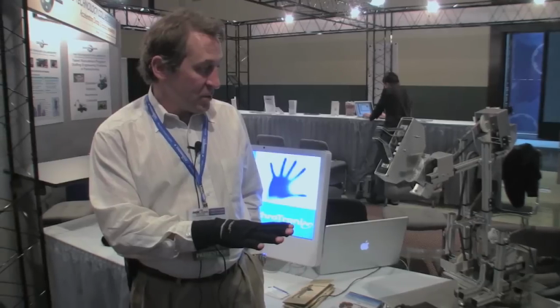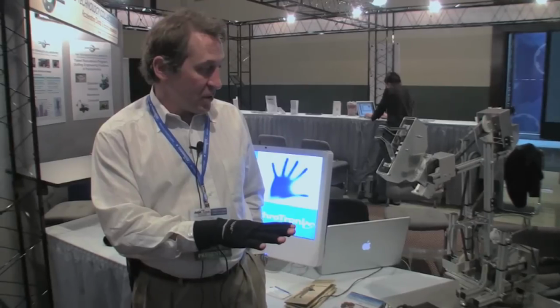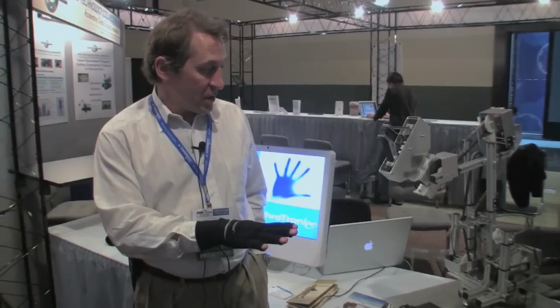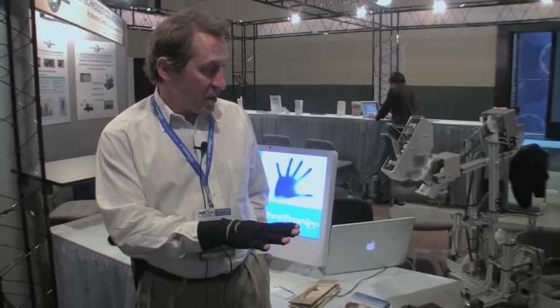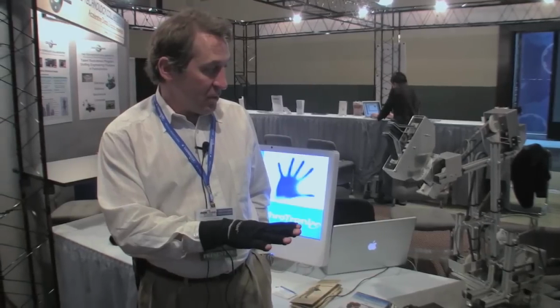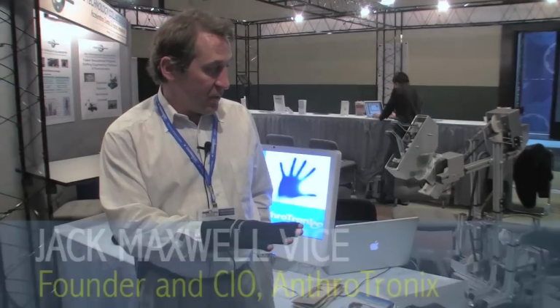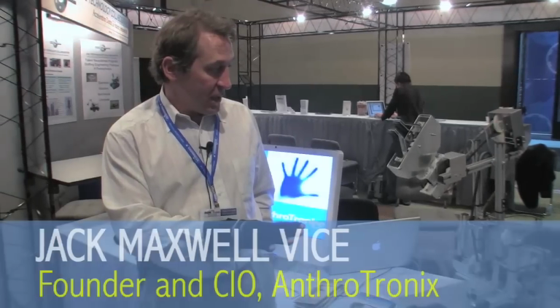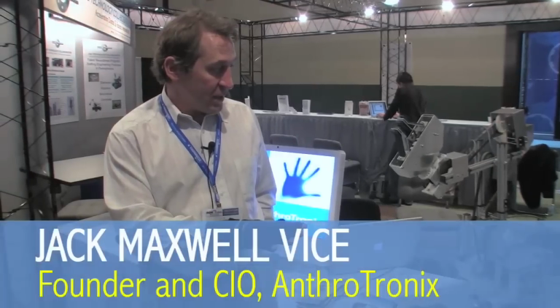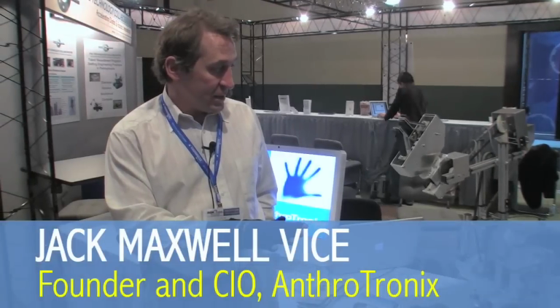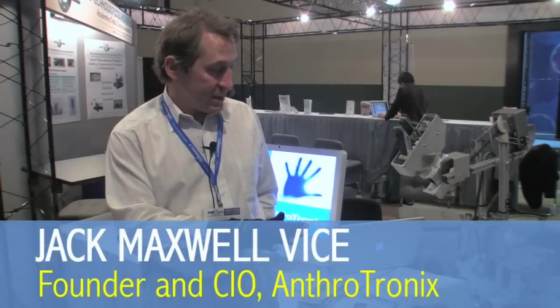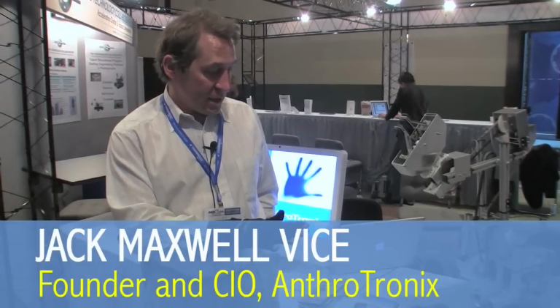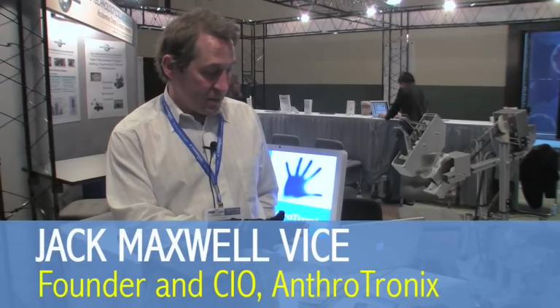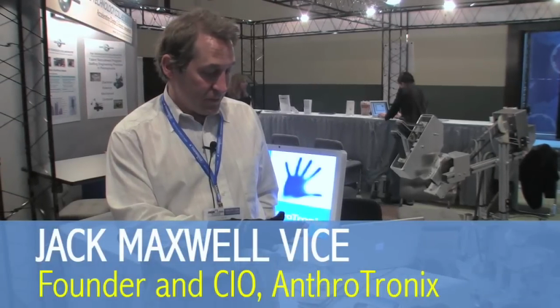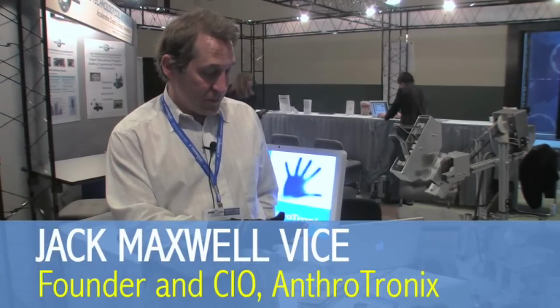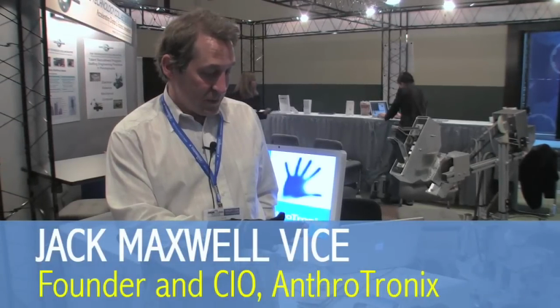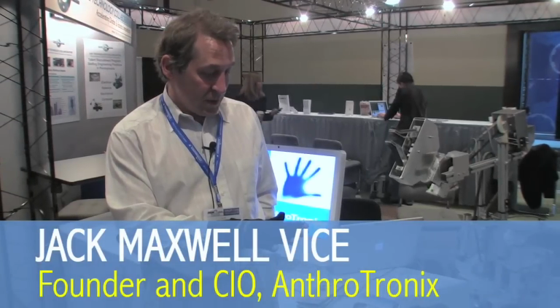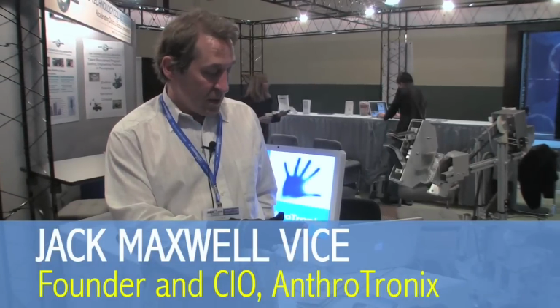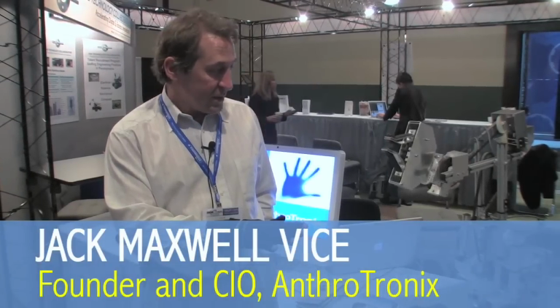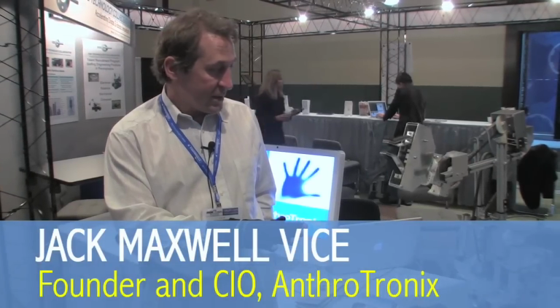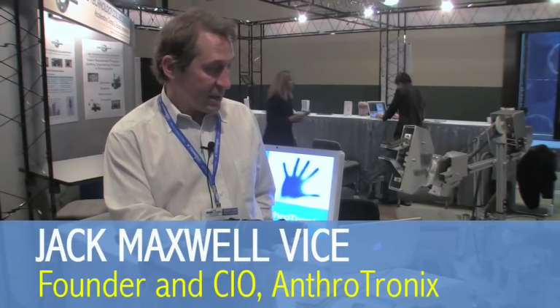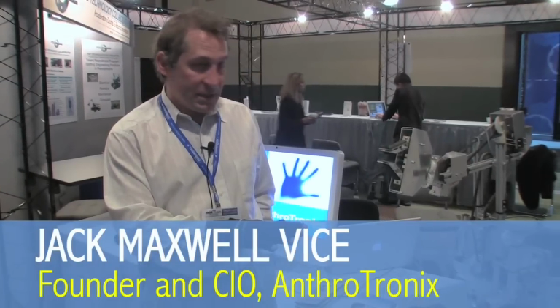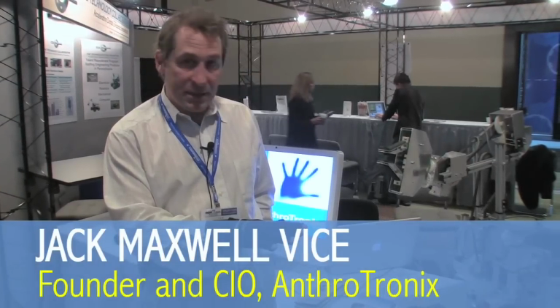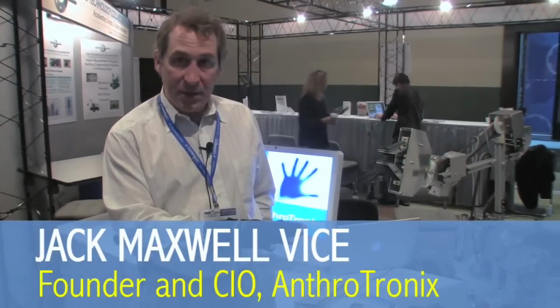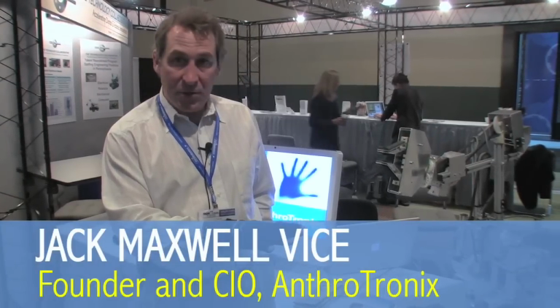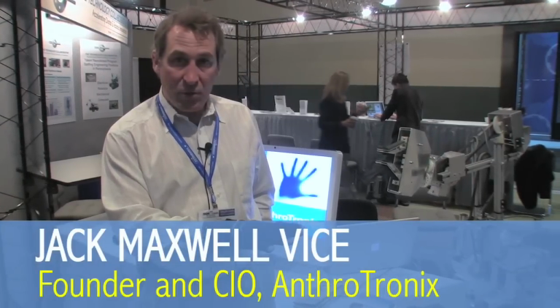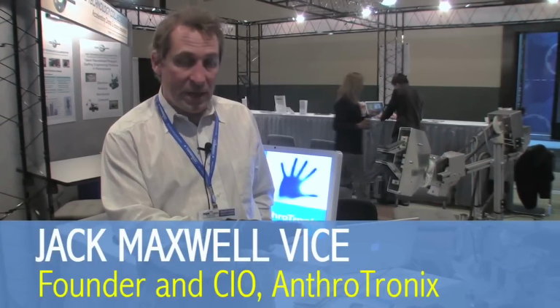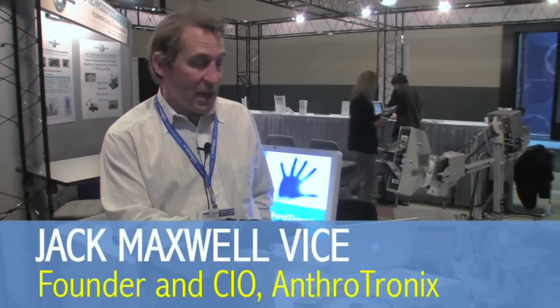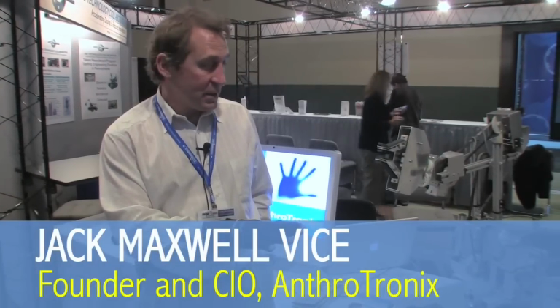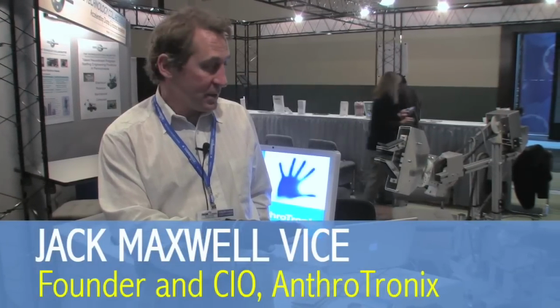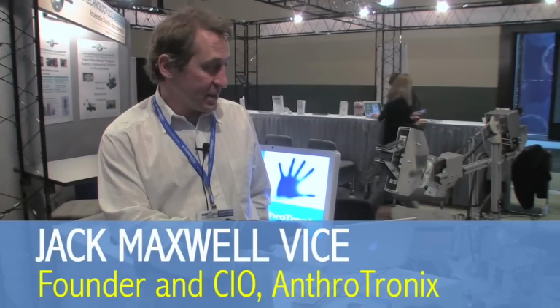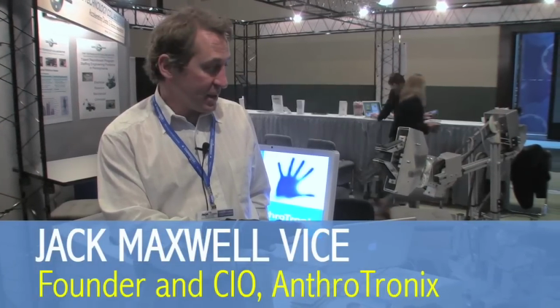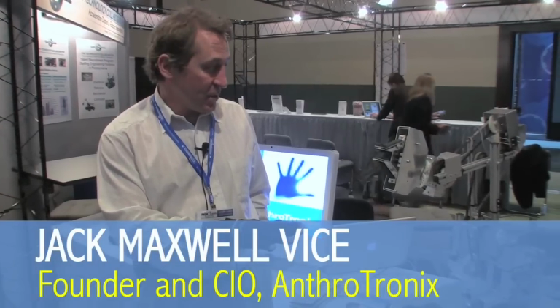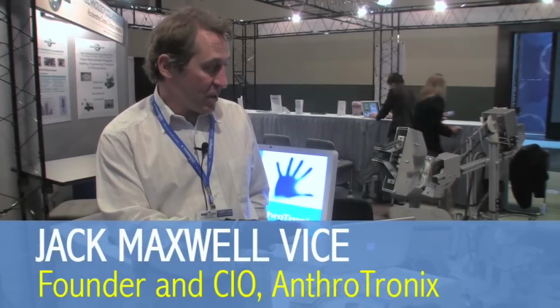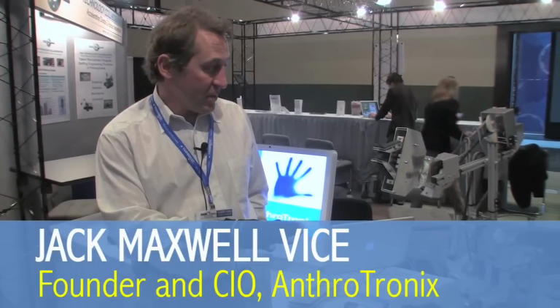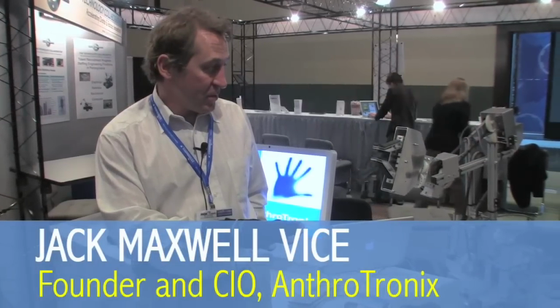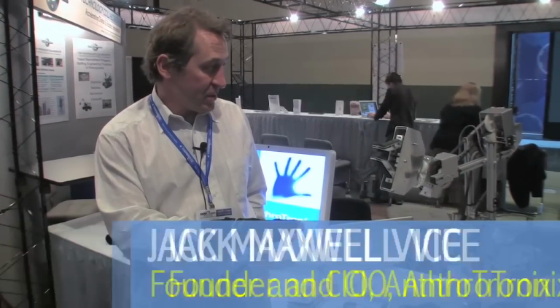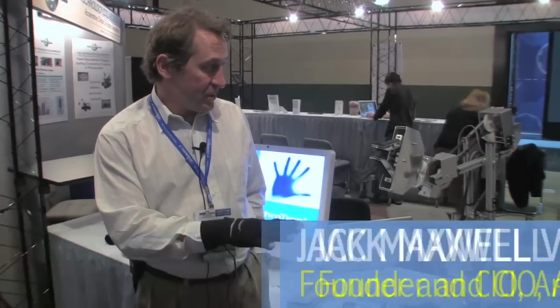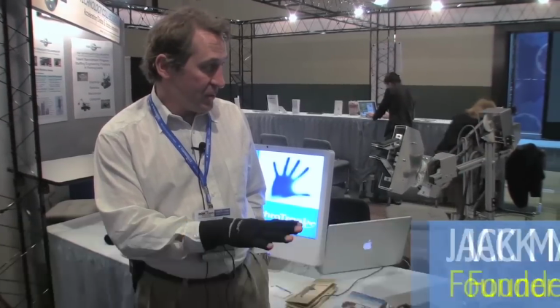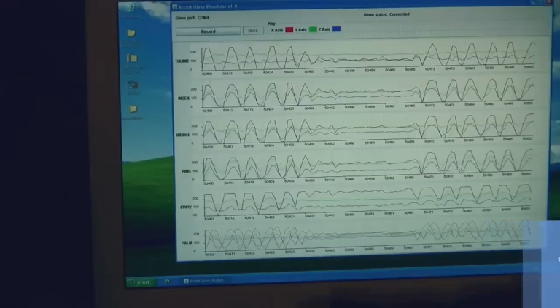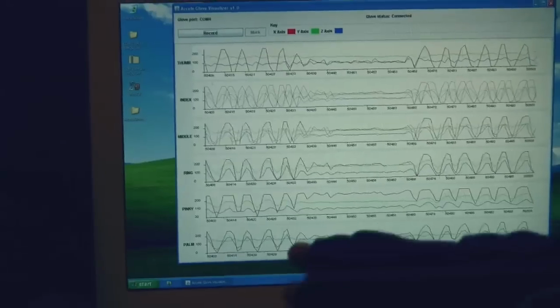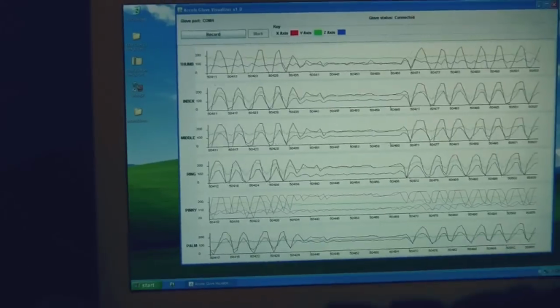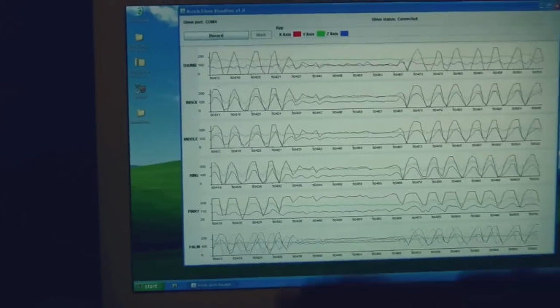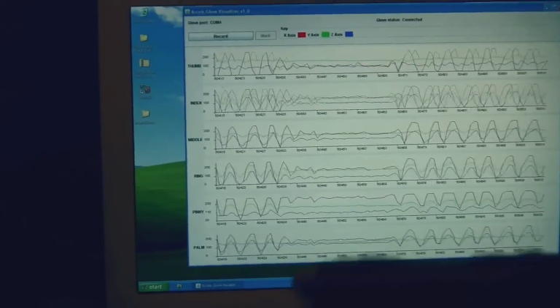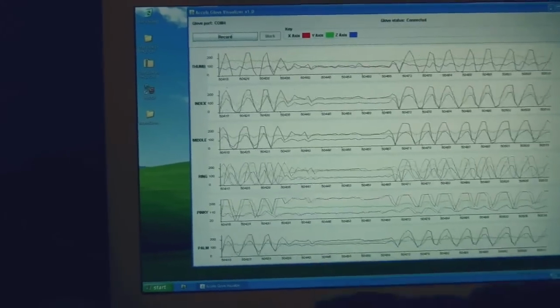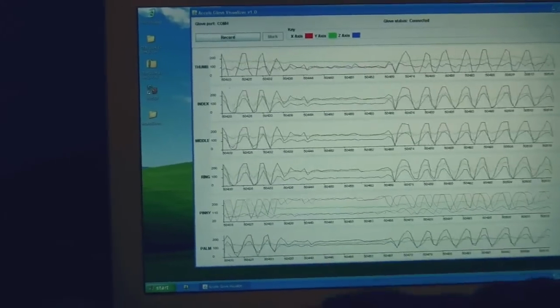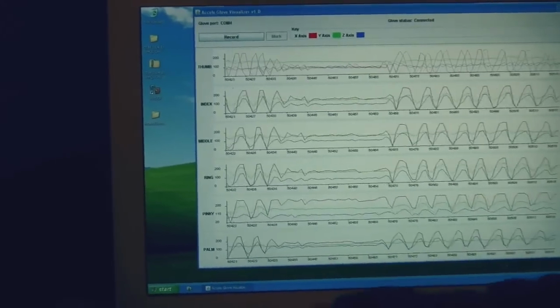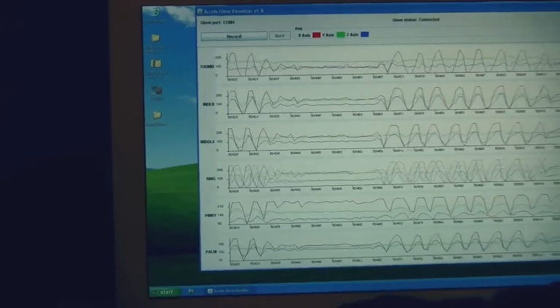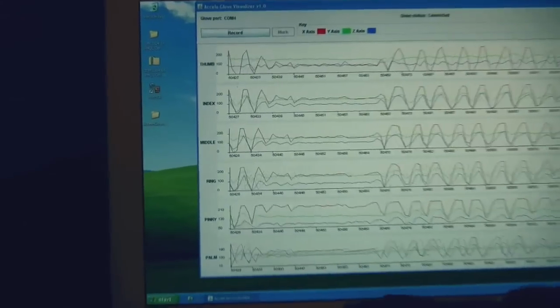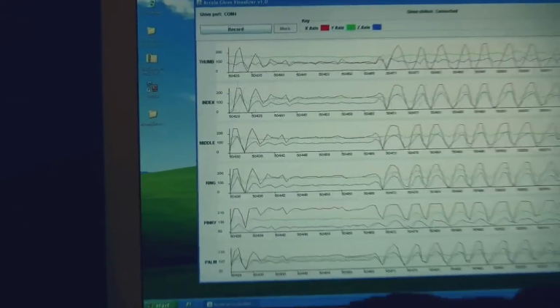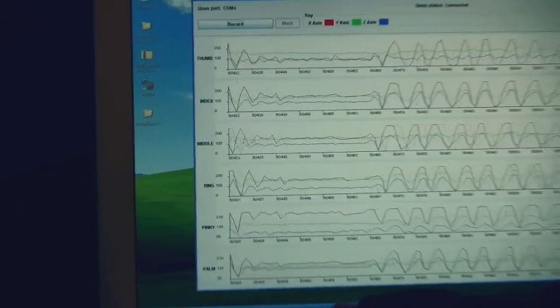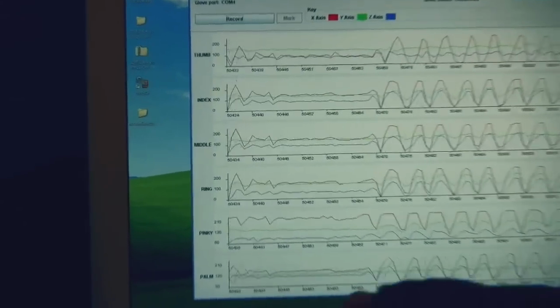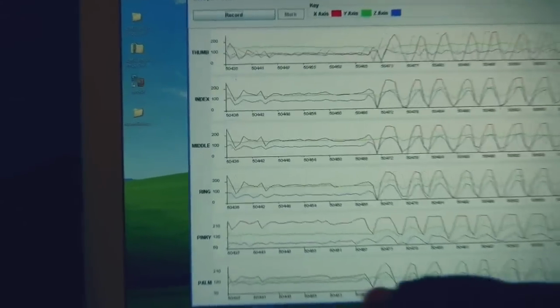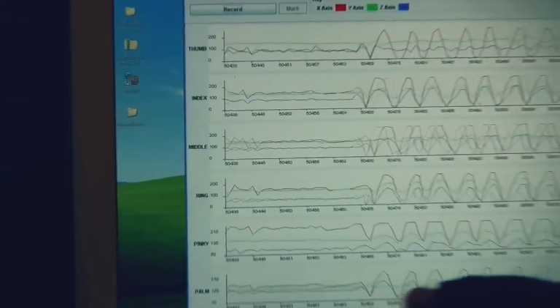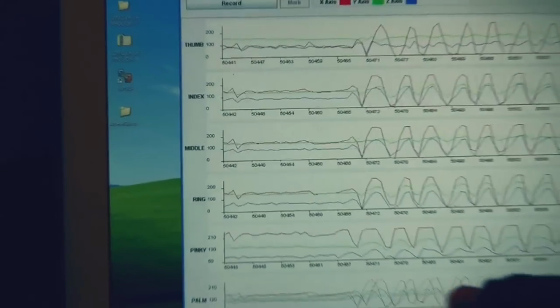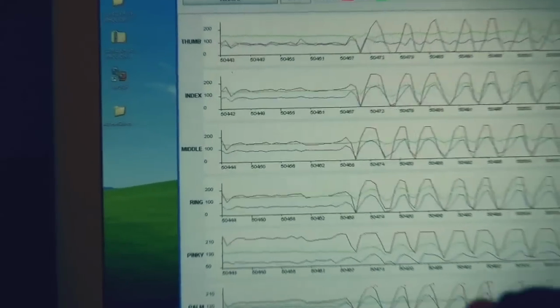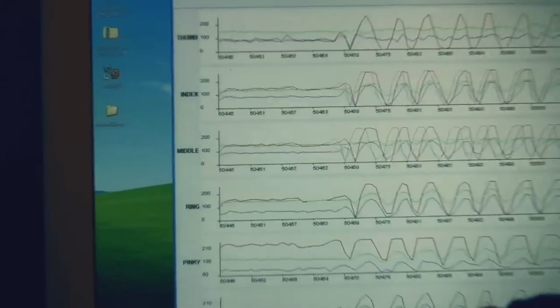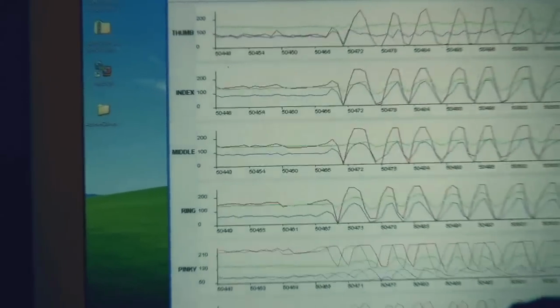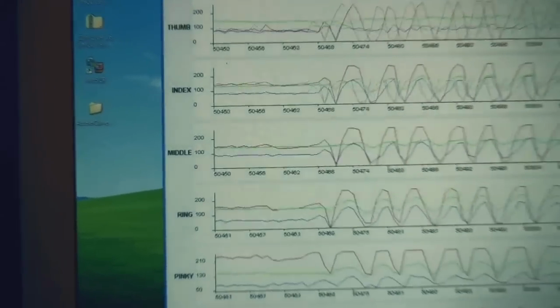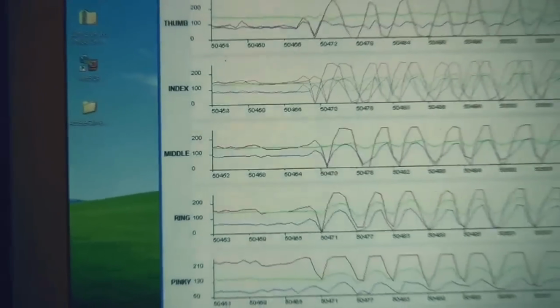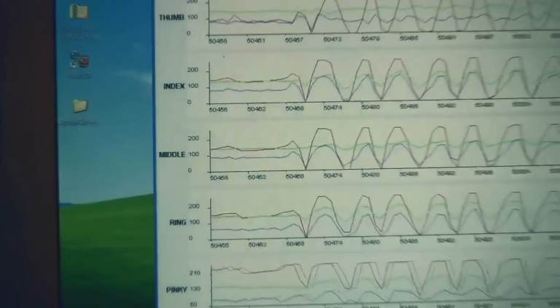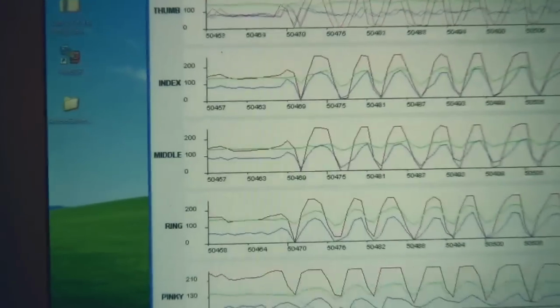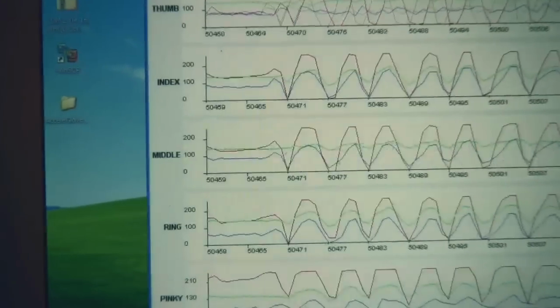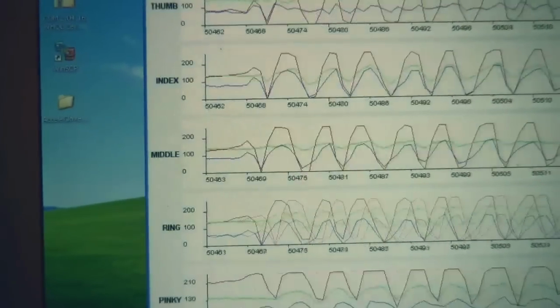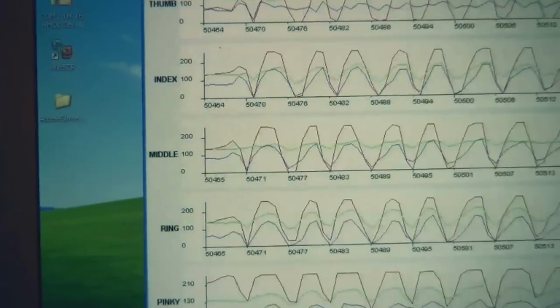The glove has six three-axis accelerometers. Each accelerometer has an X, Y, and Z.